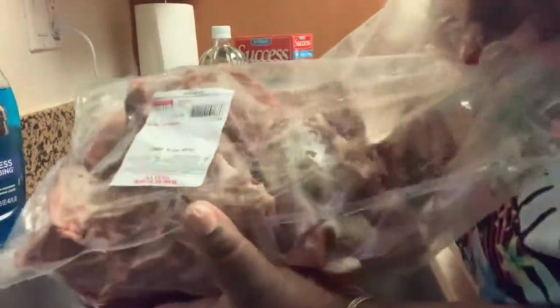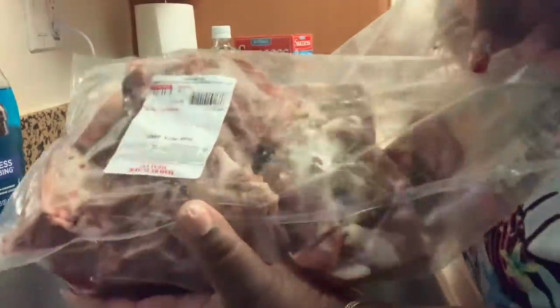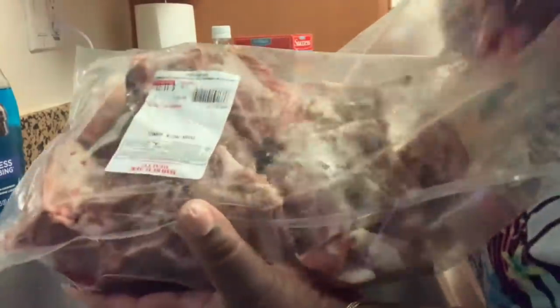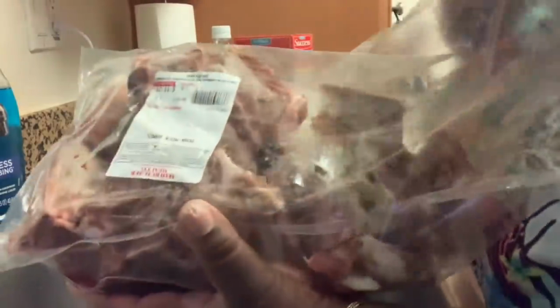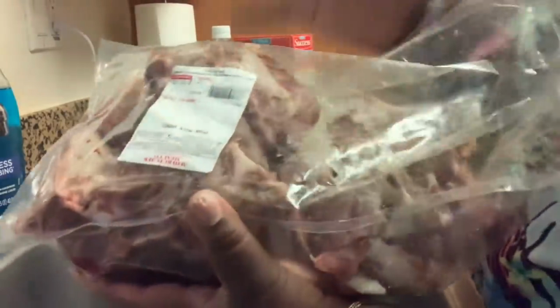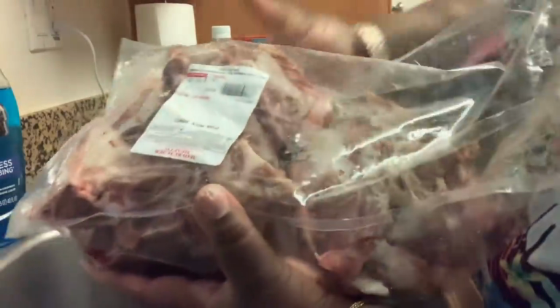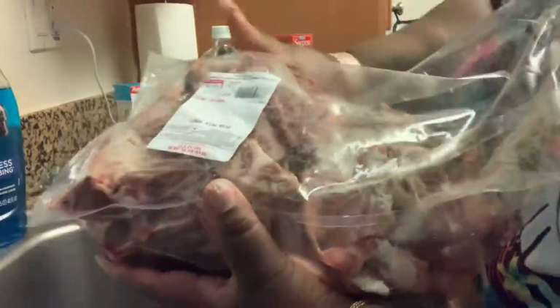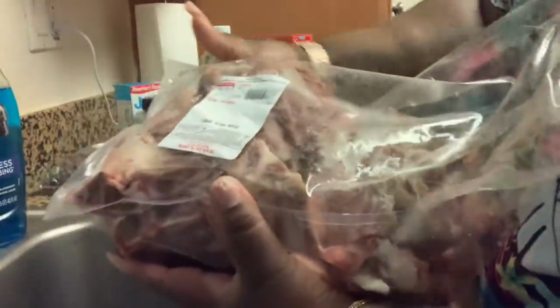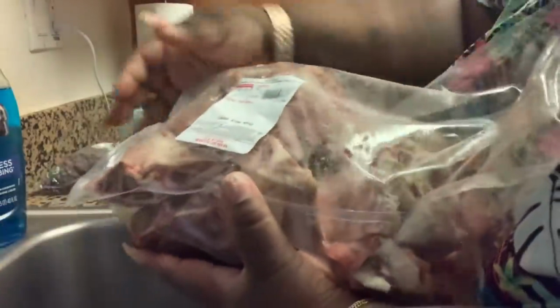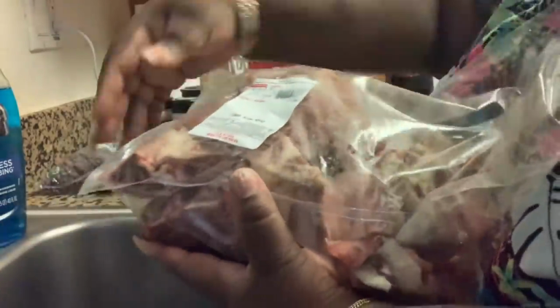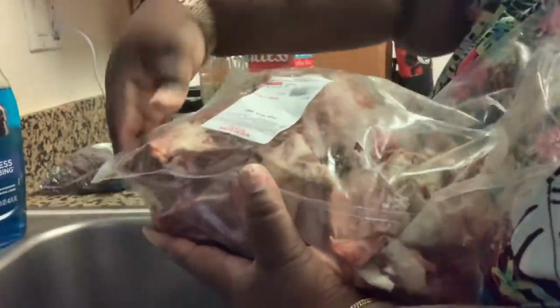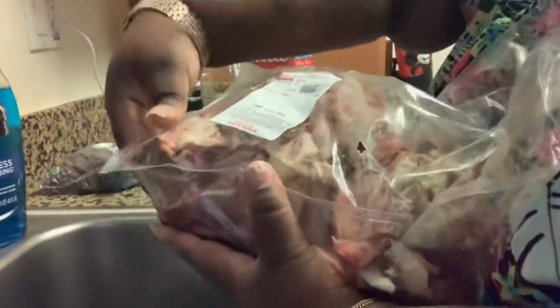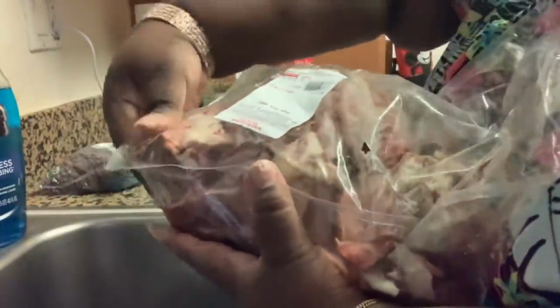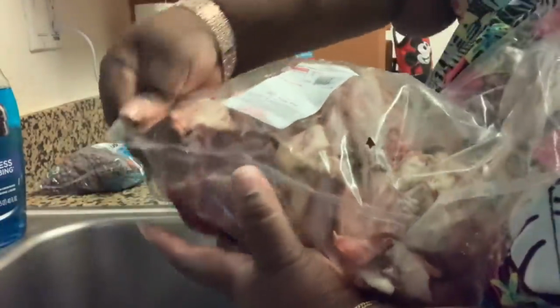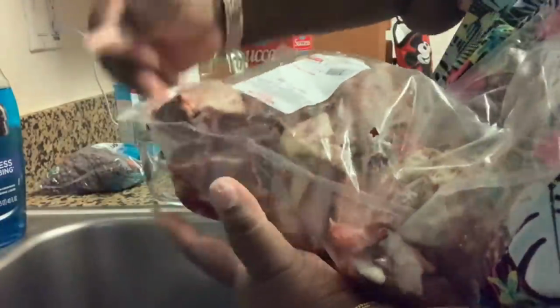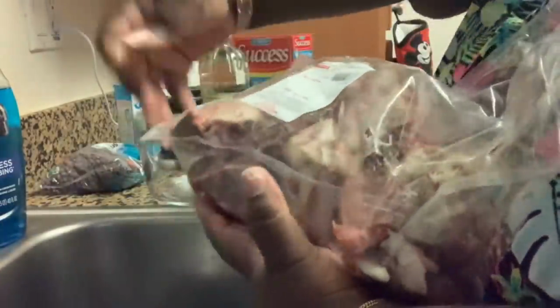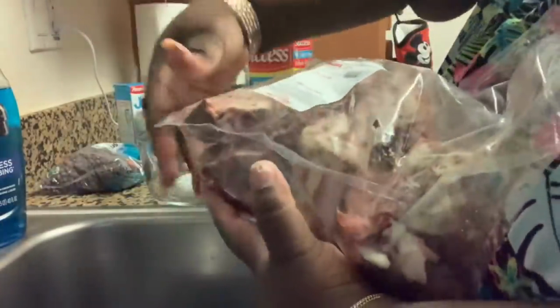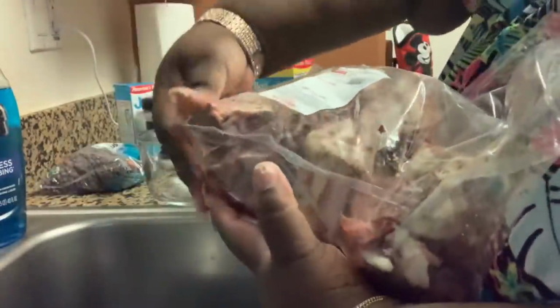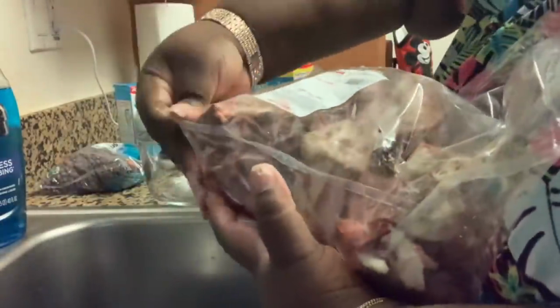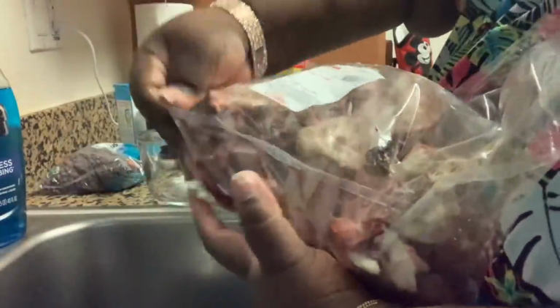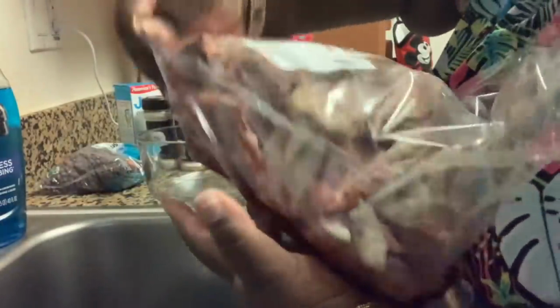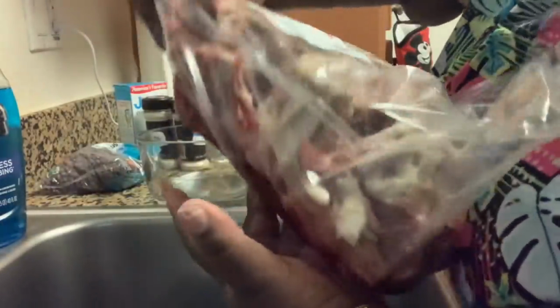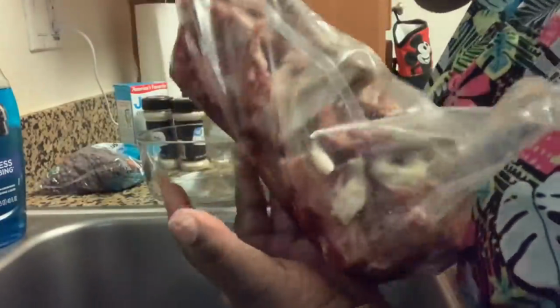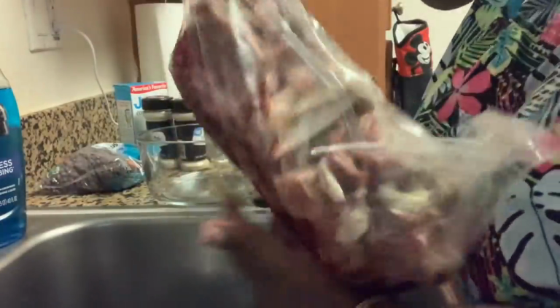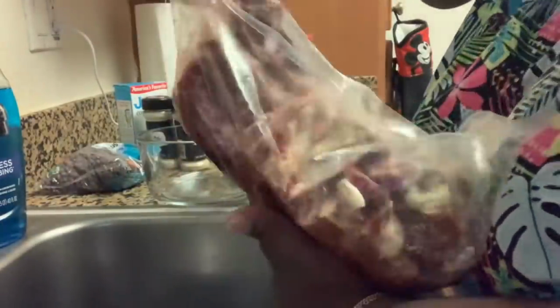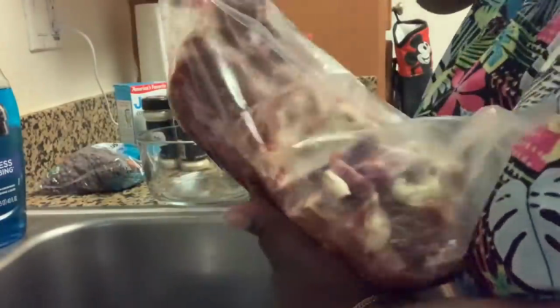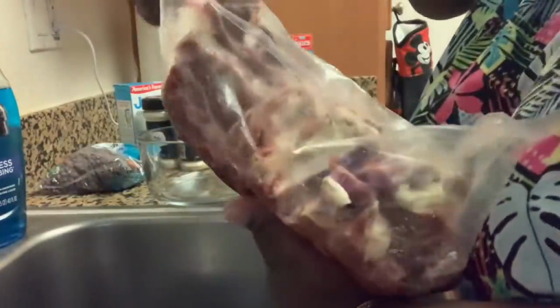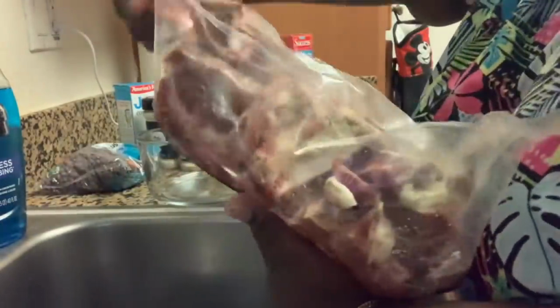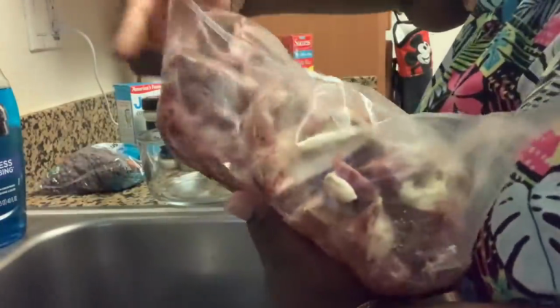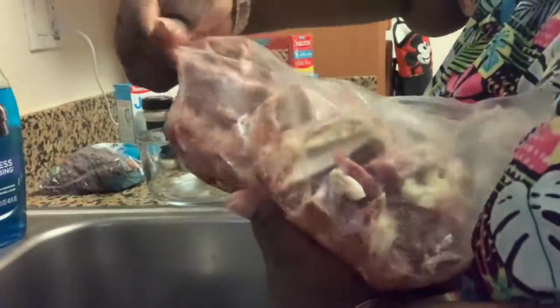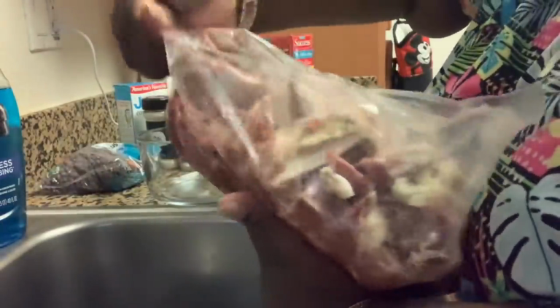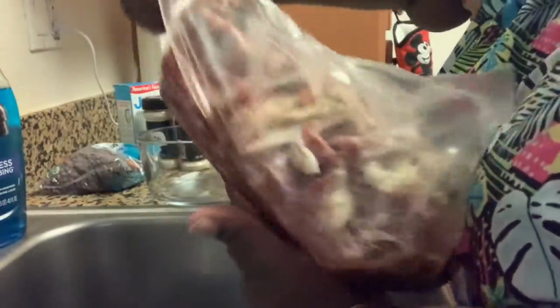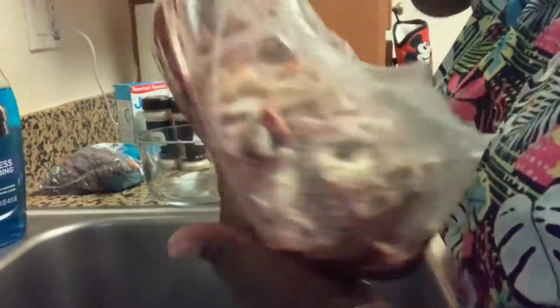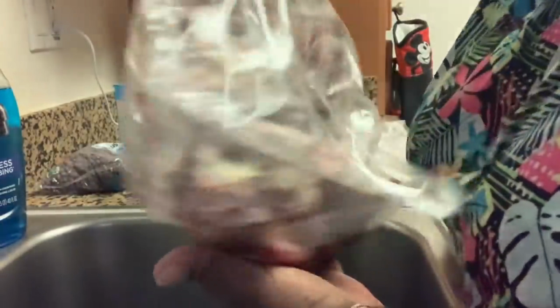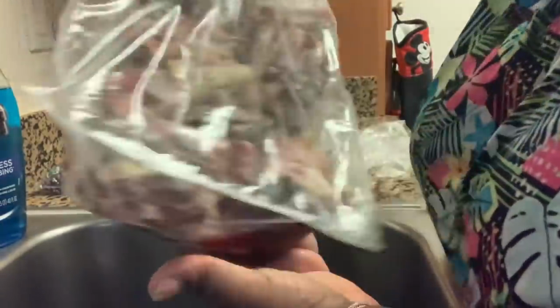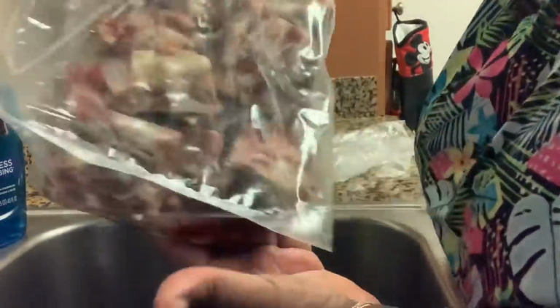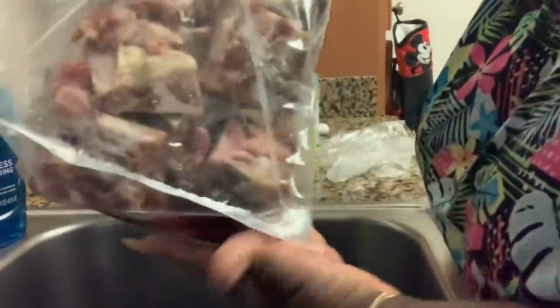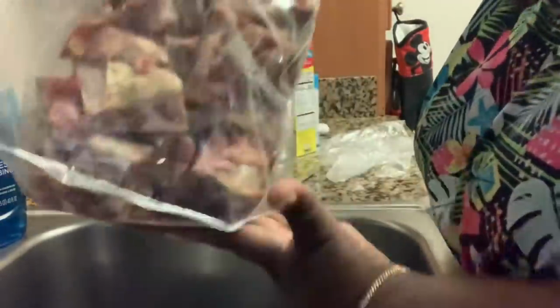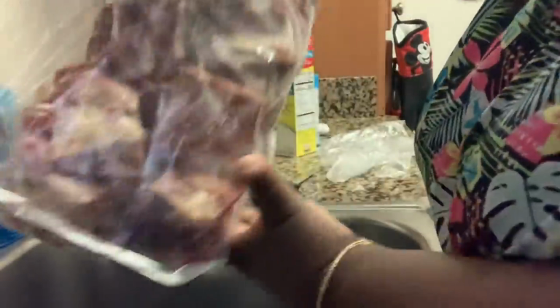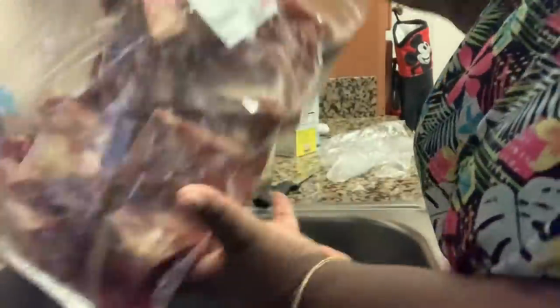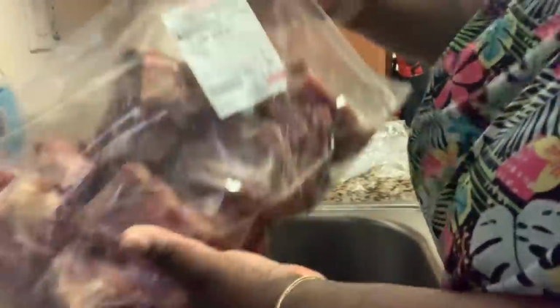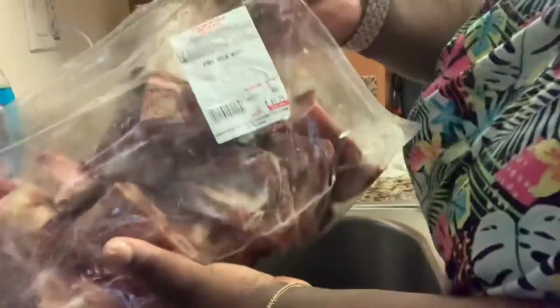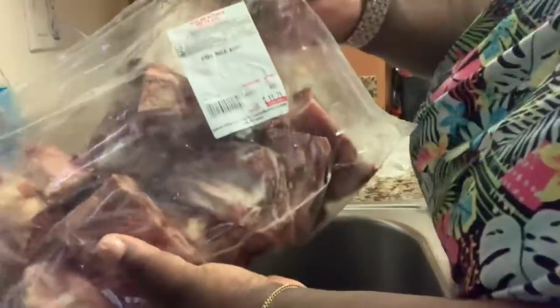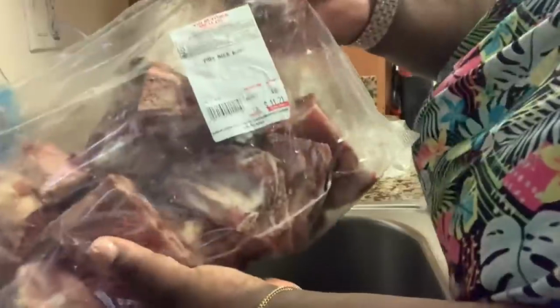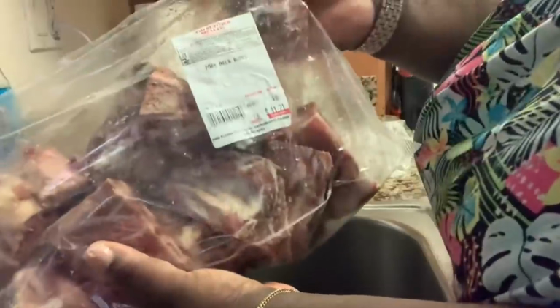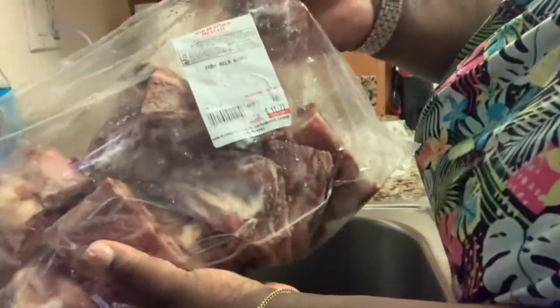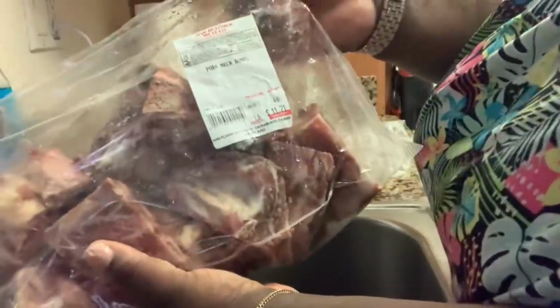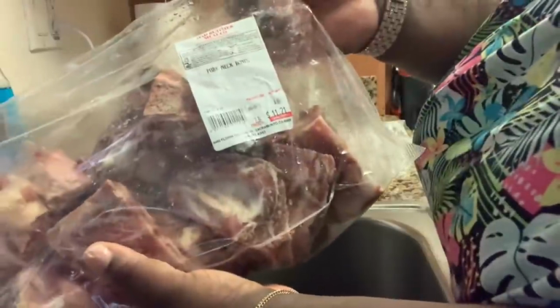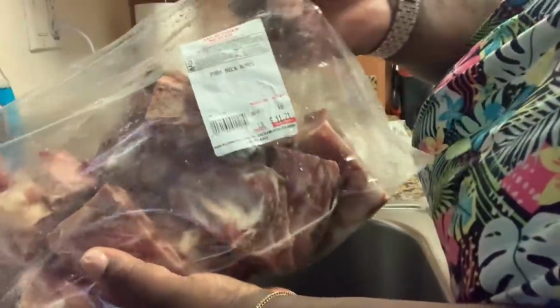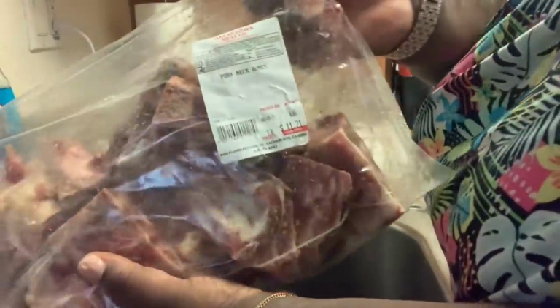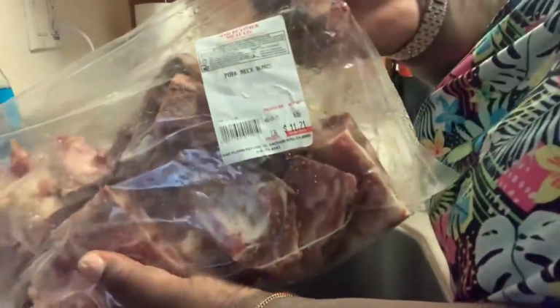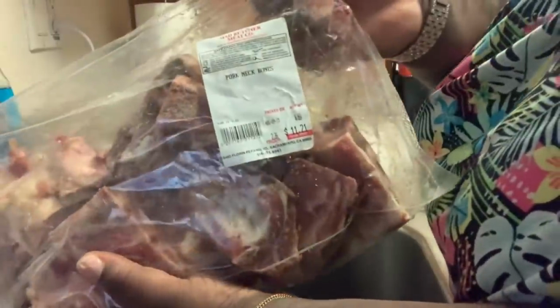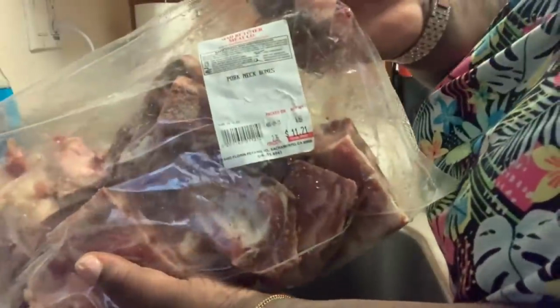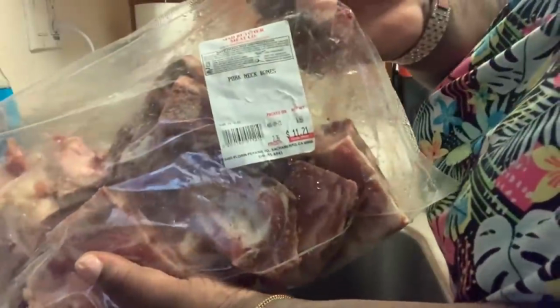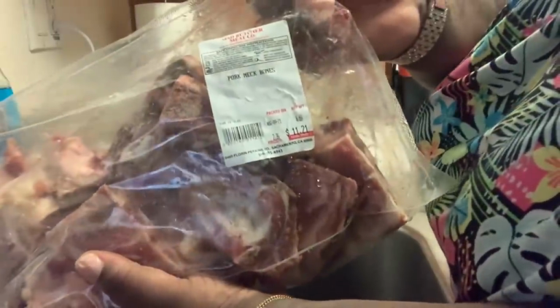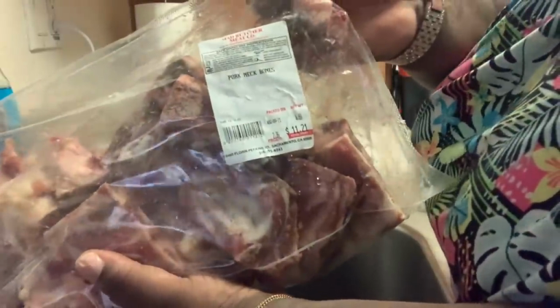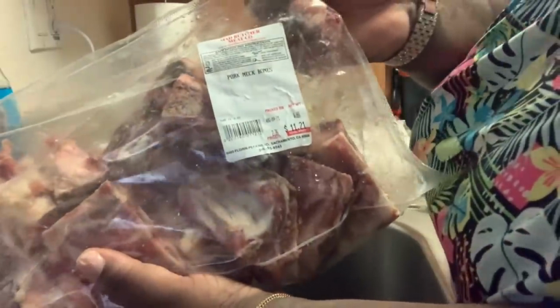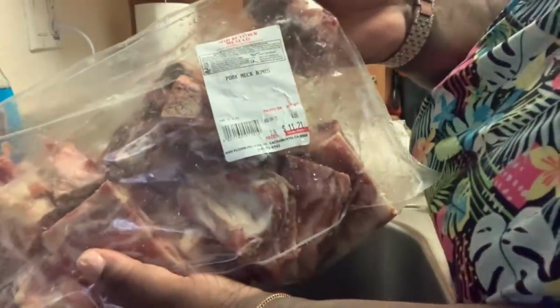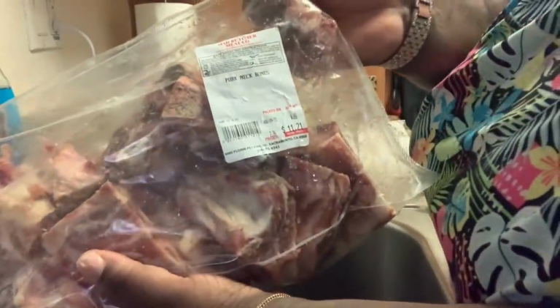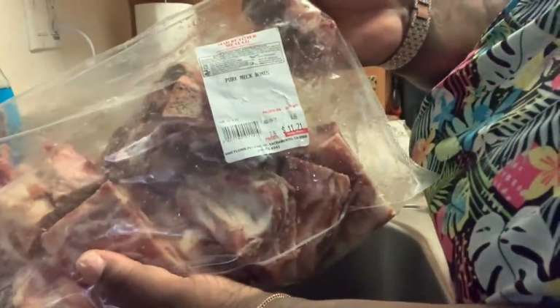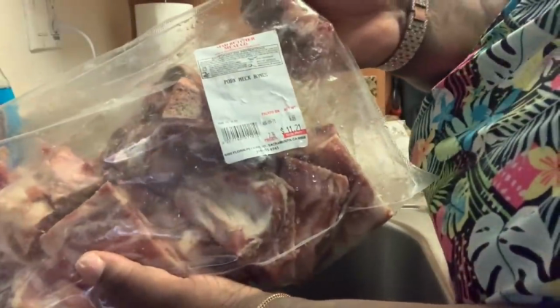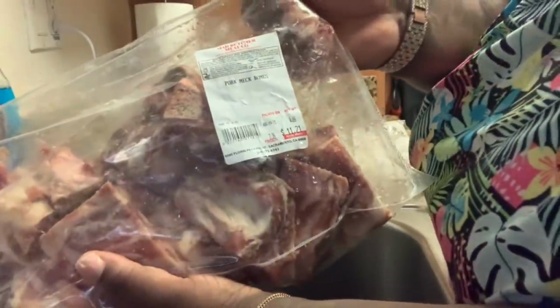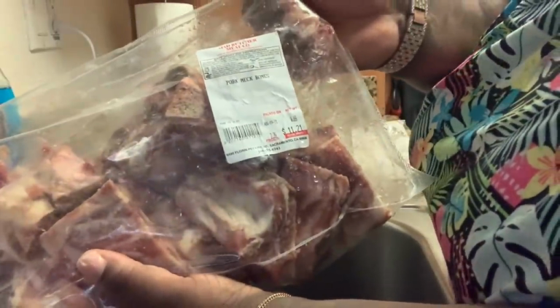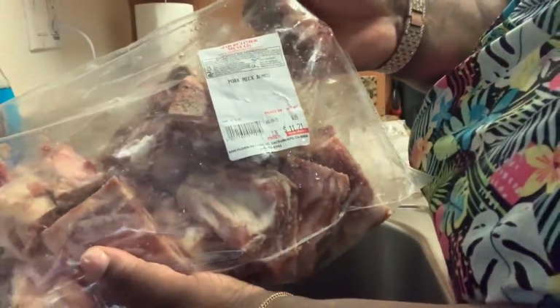Here's my neck bones — it was only $11.21.